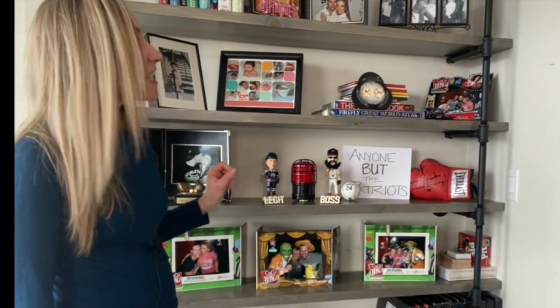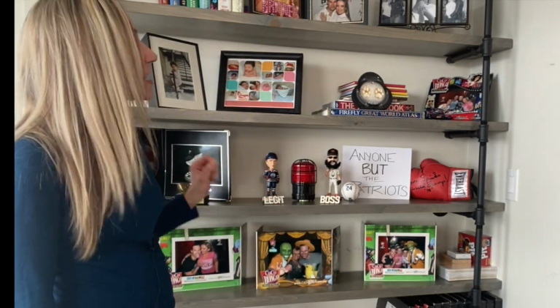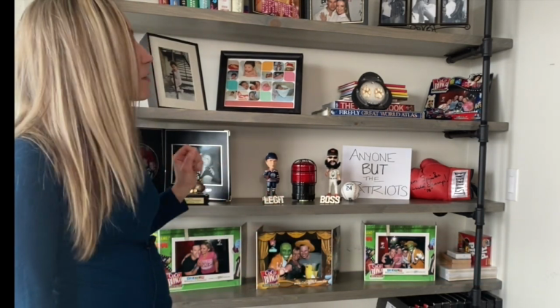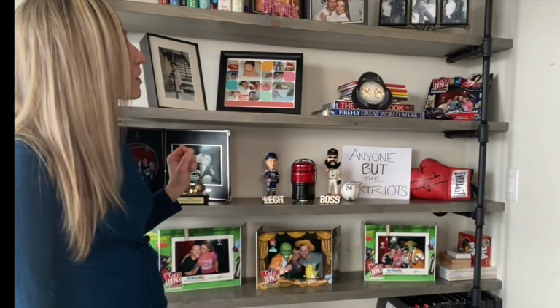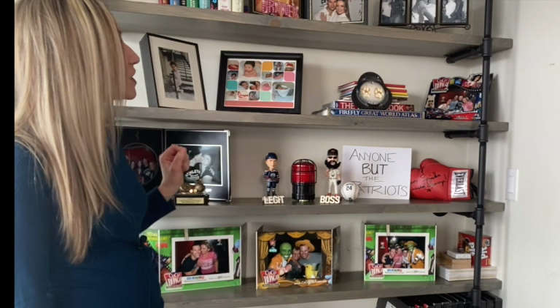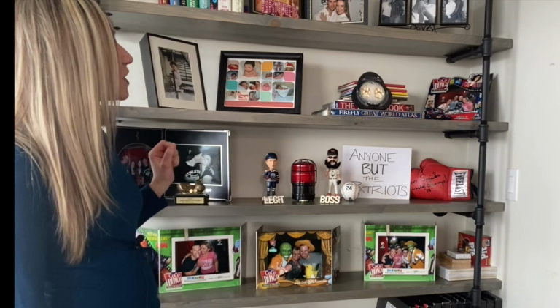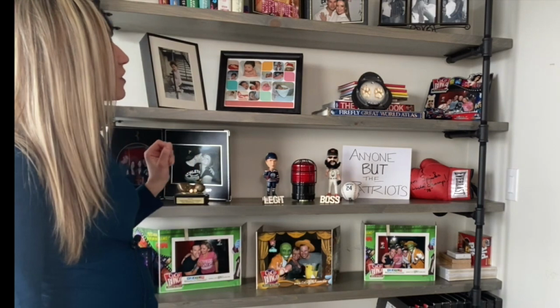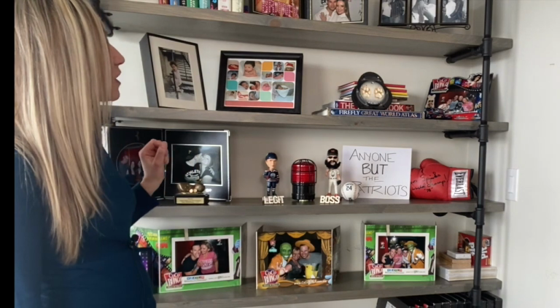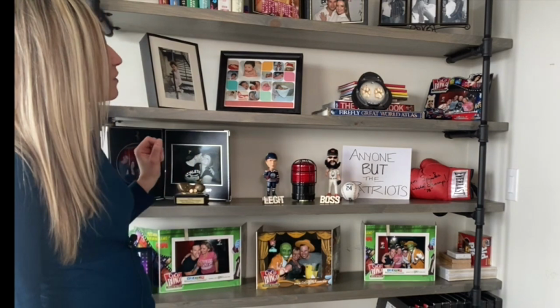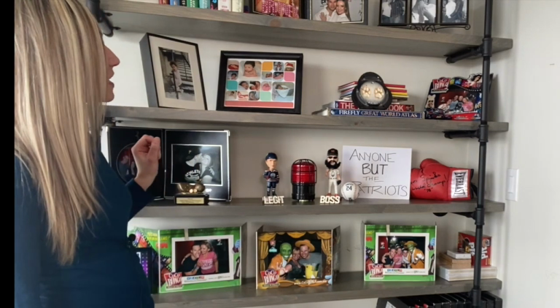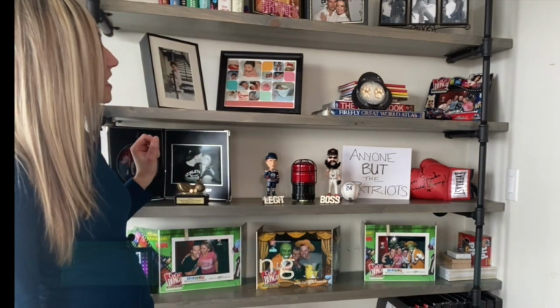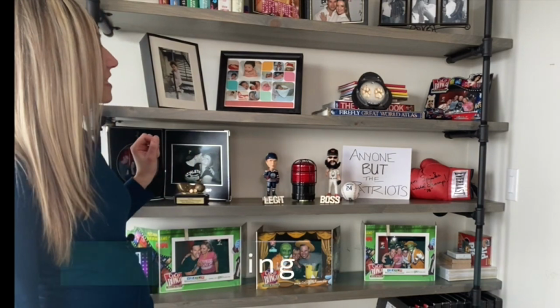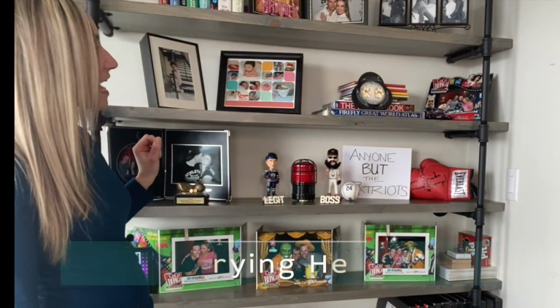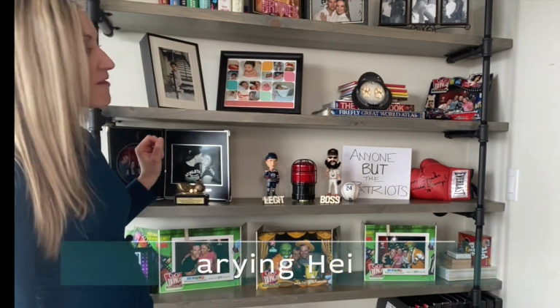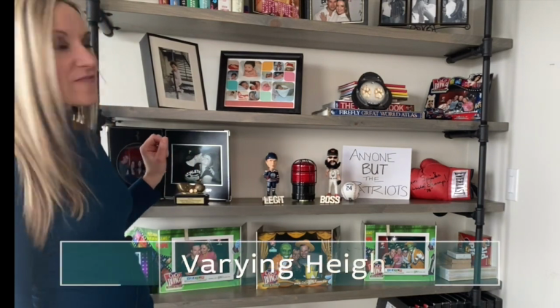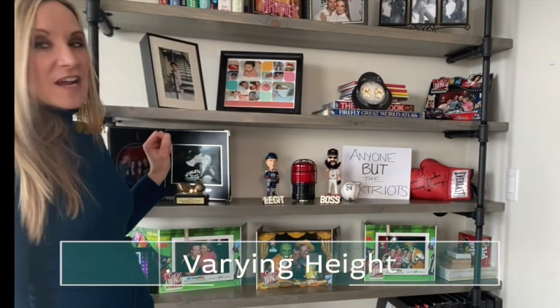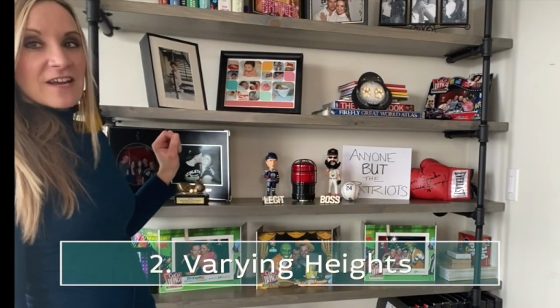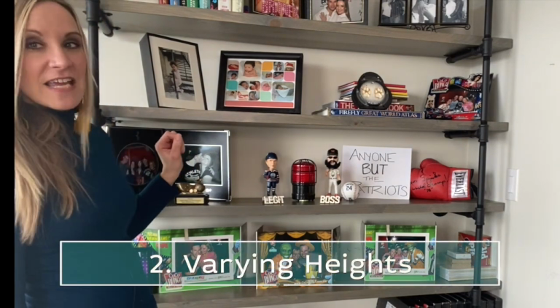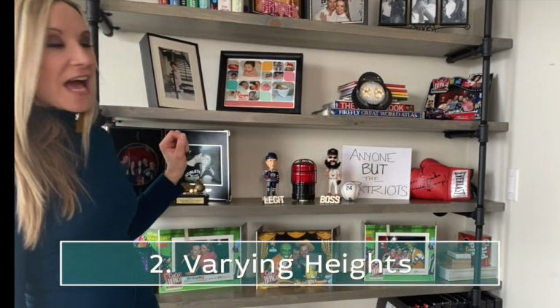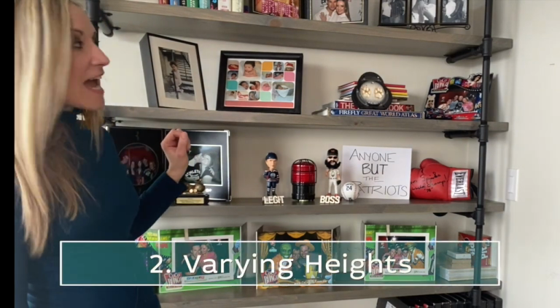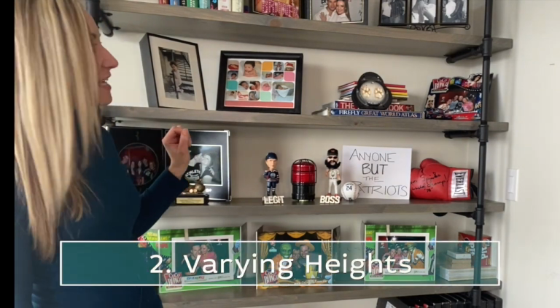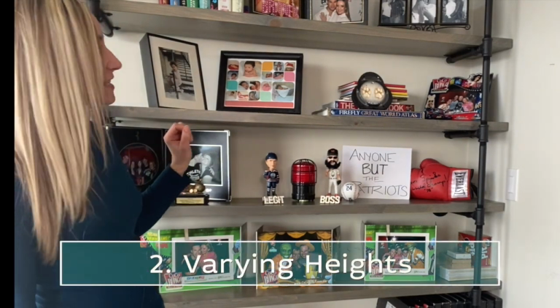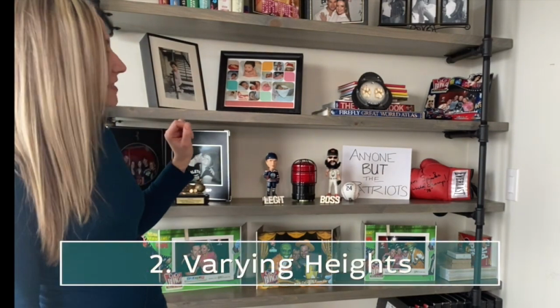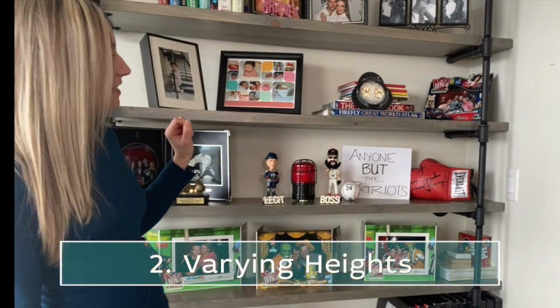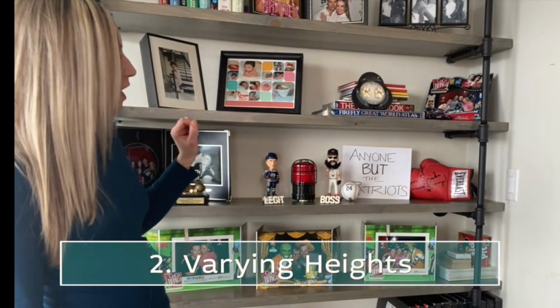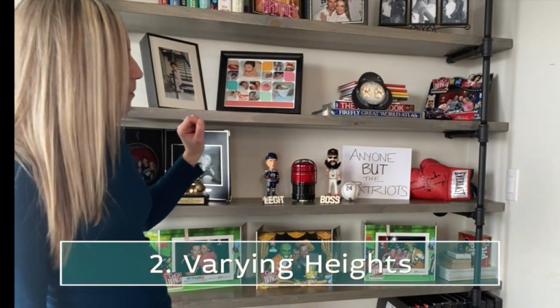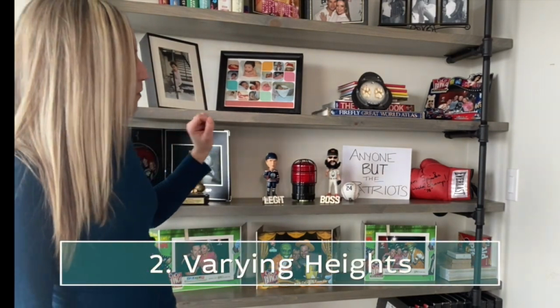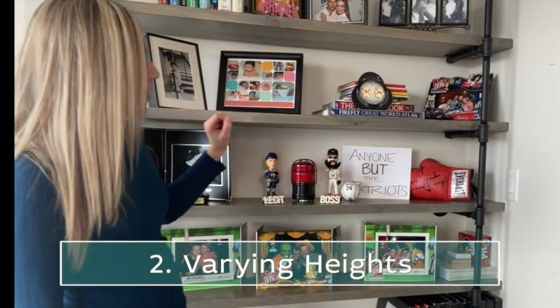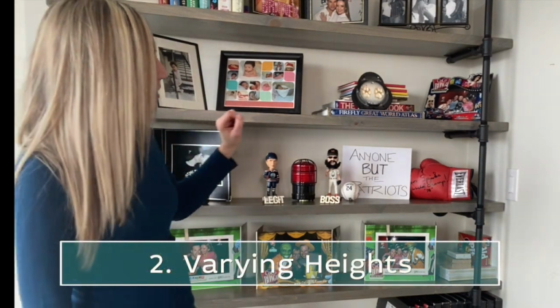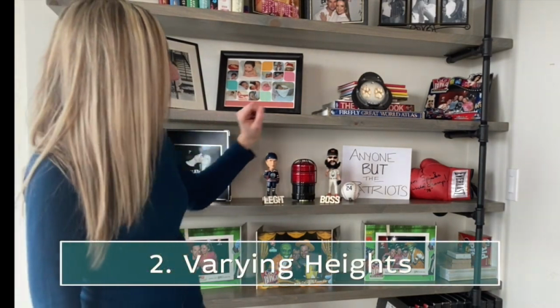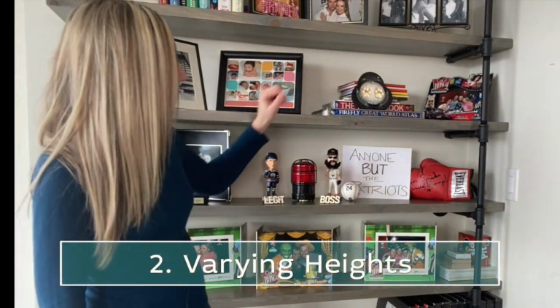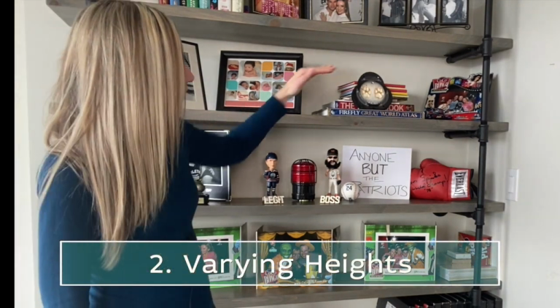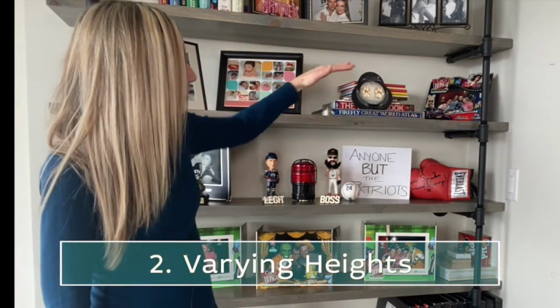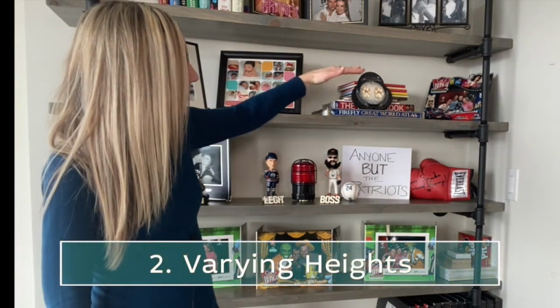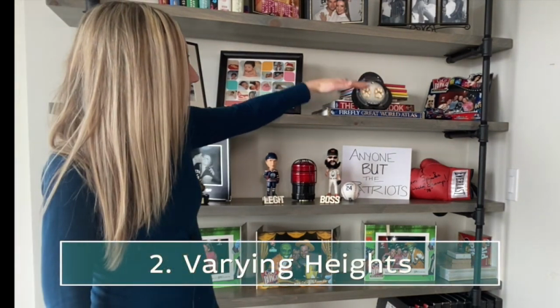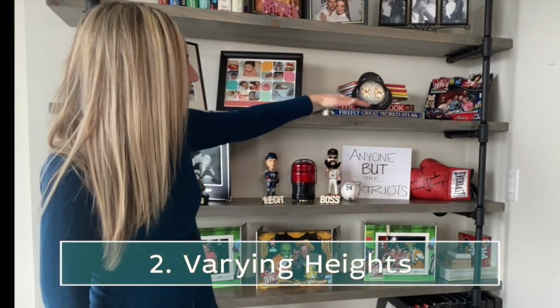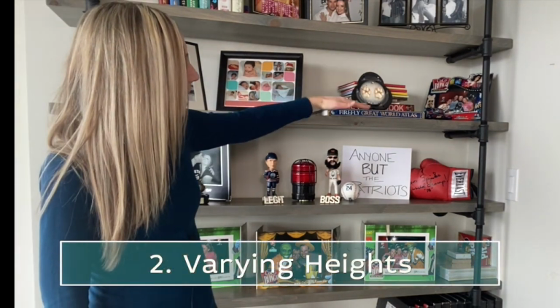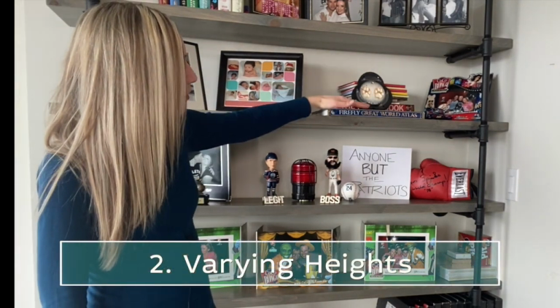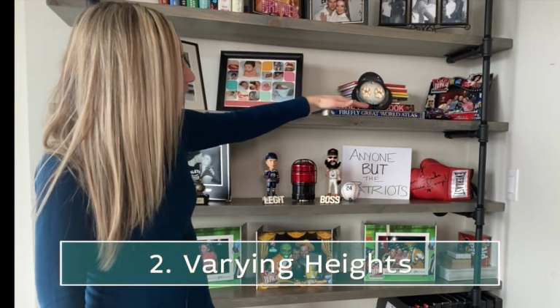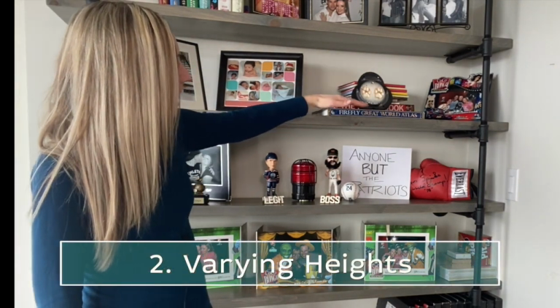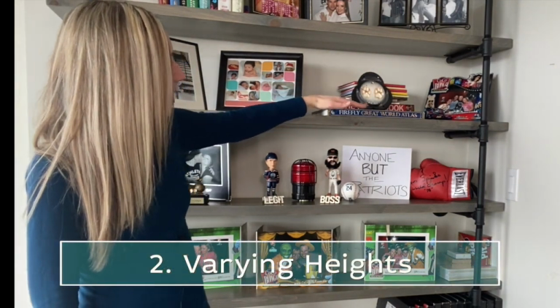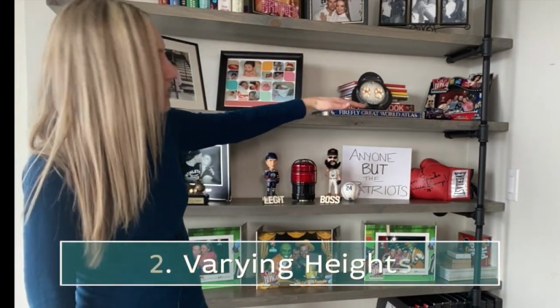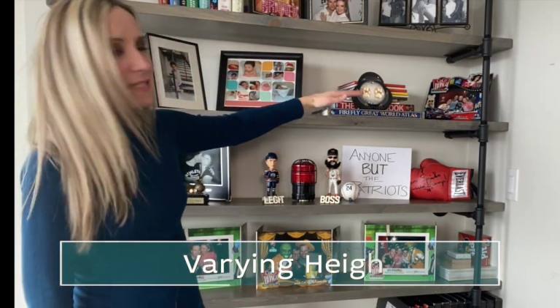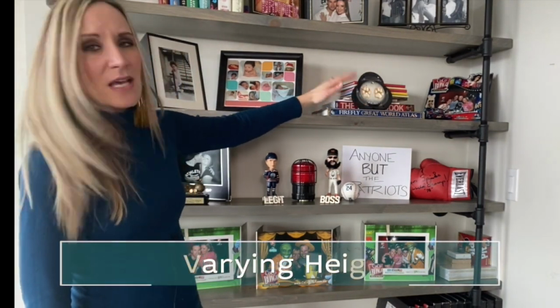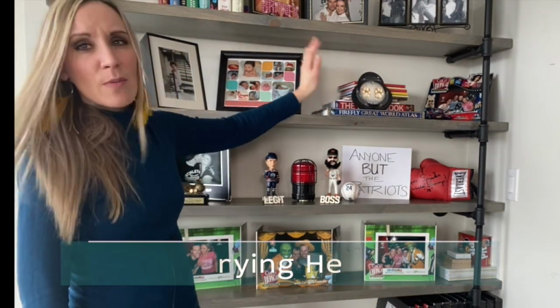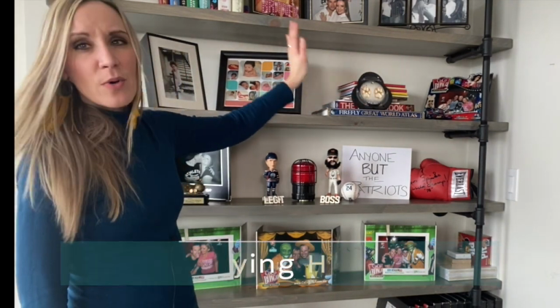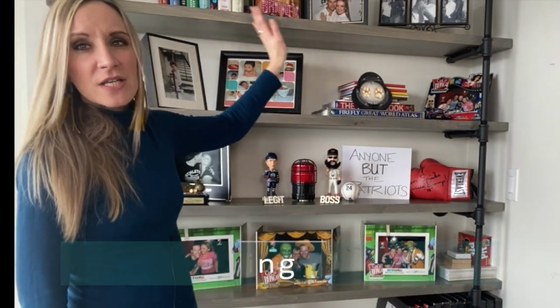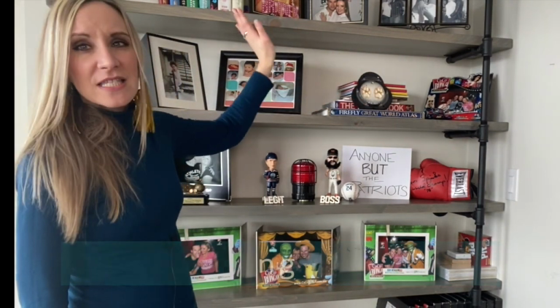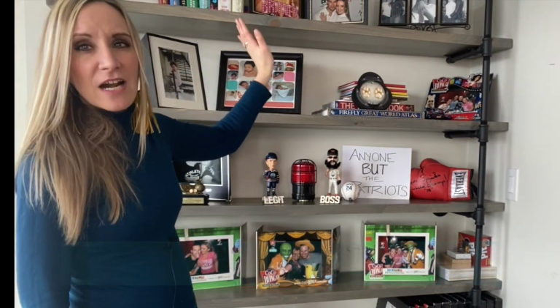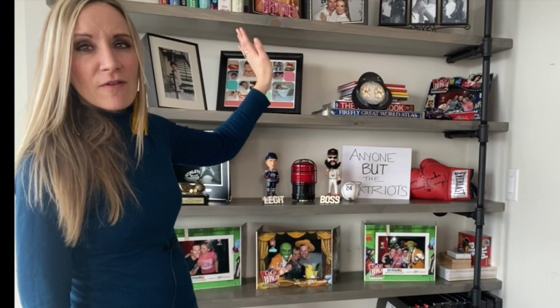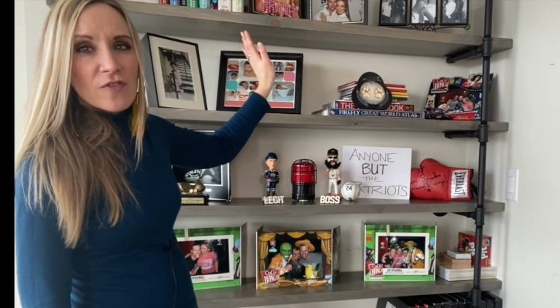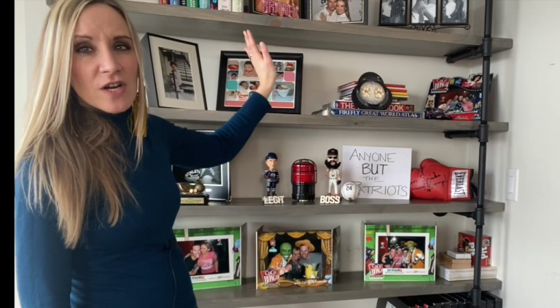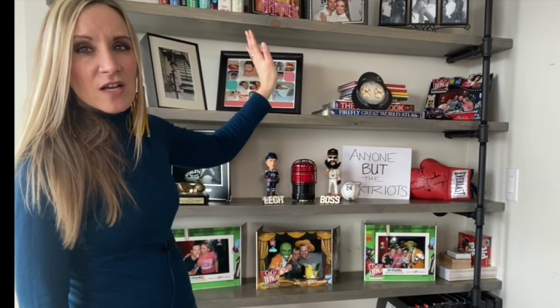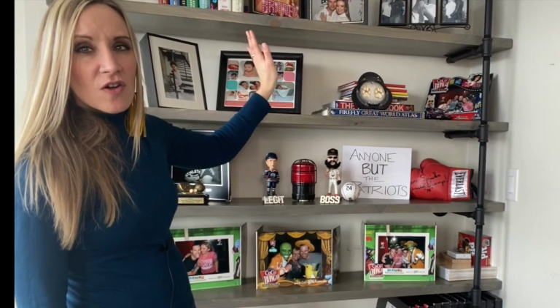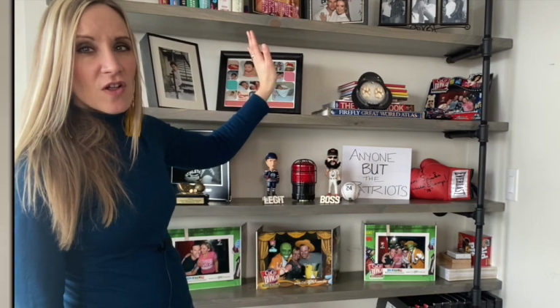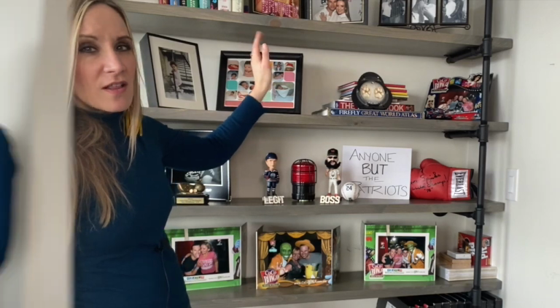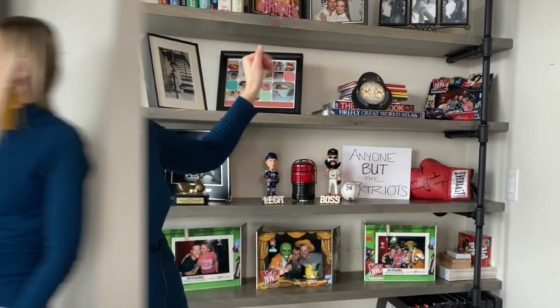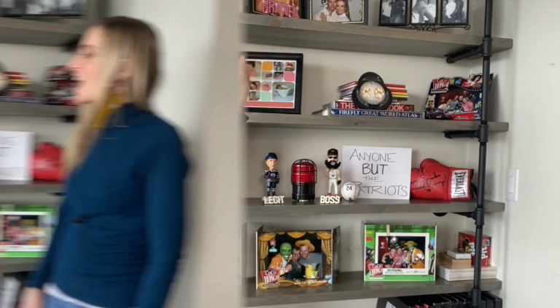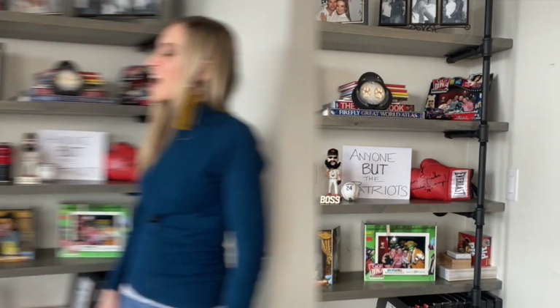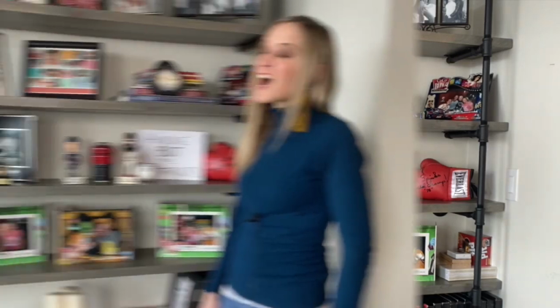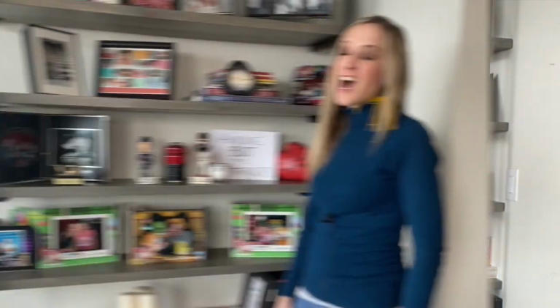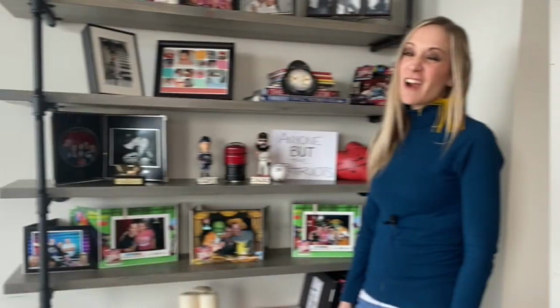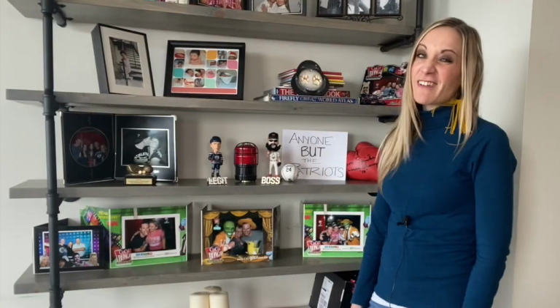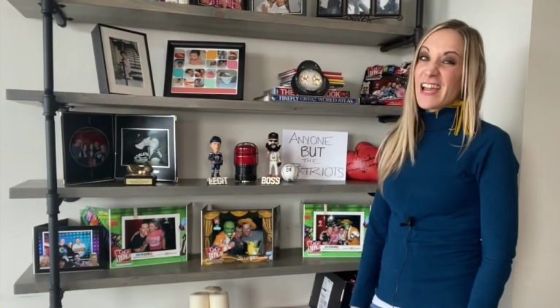Number two, you need to have varying heights — books that are going sideways, books that are vertical.